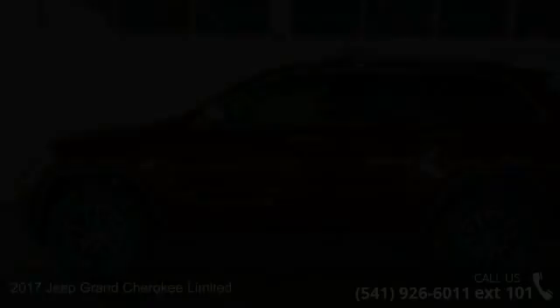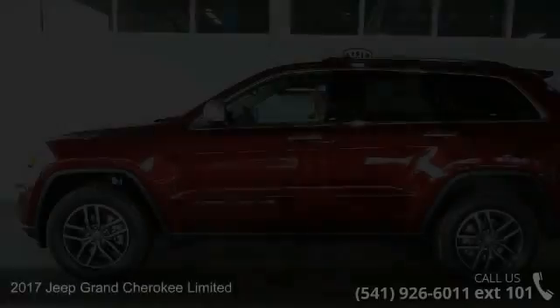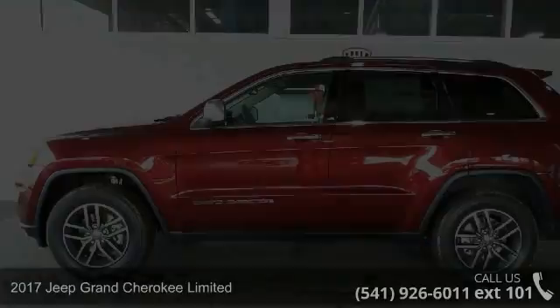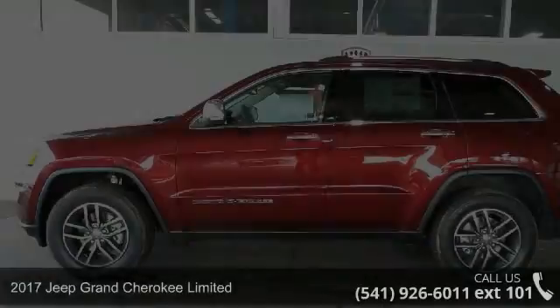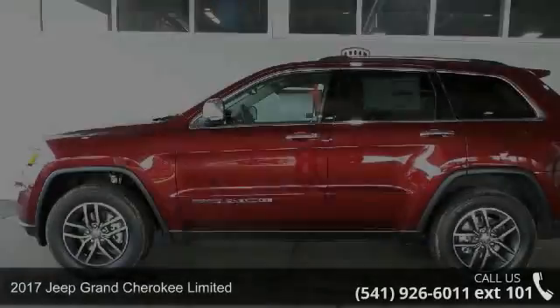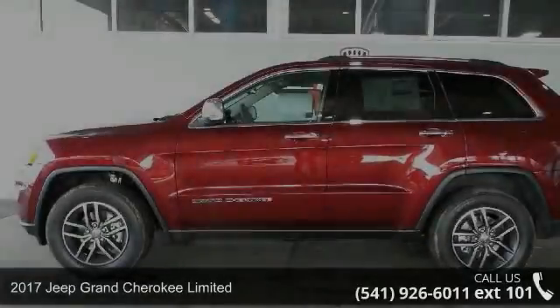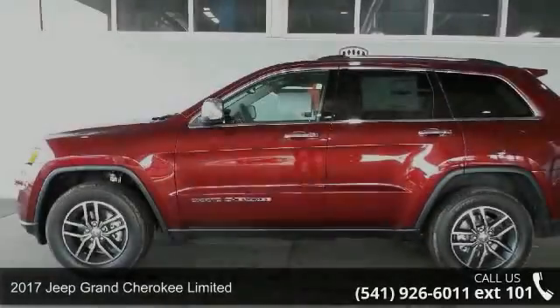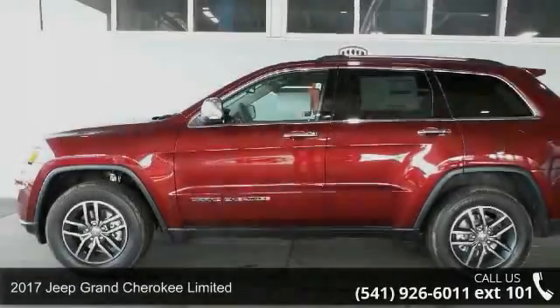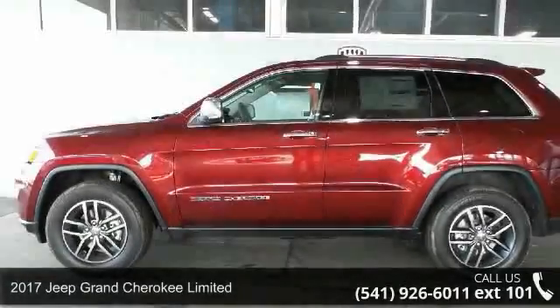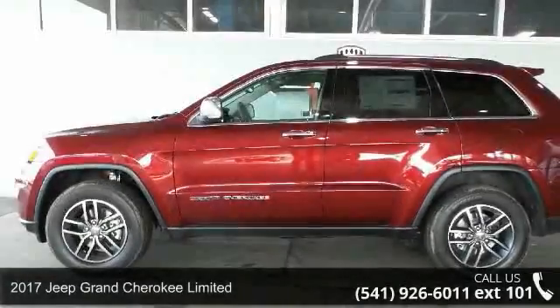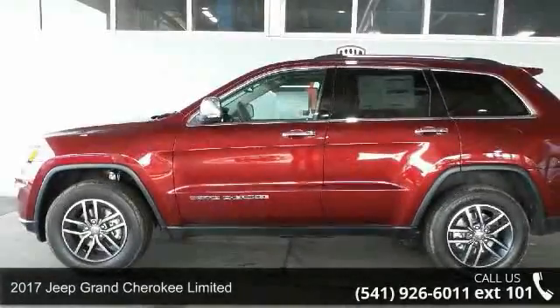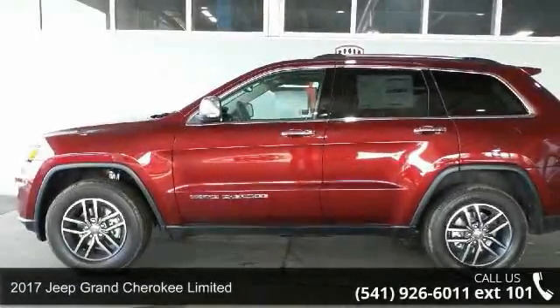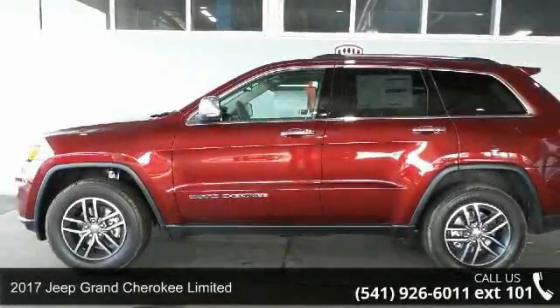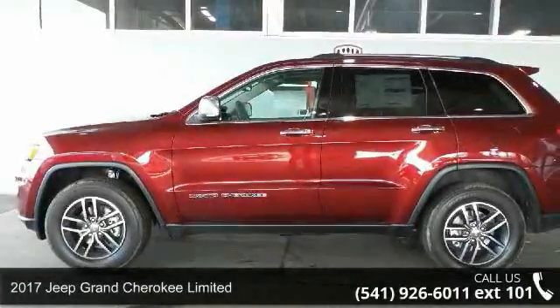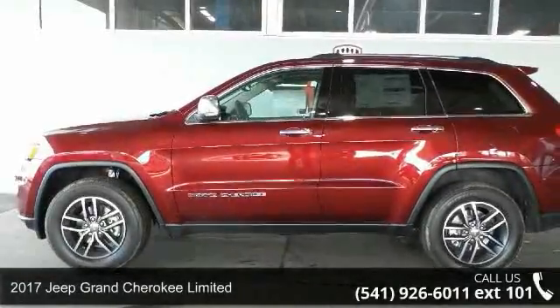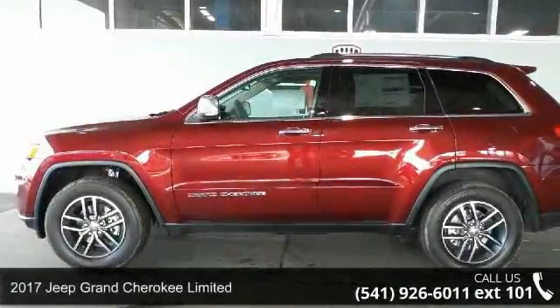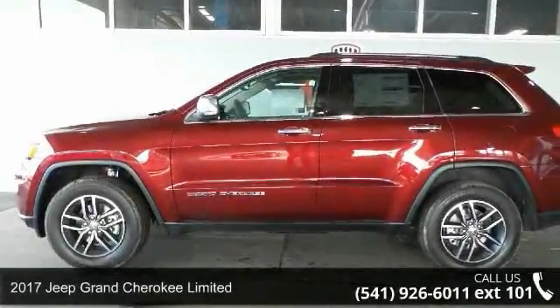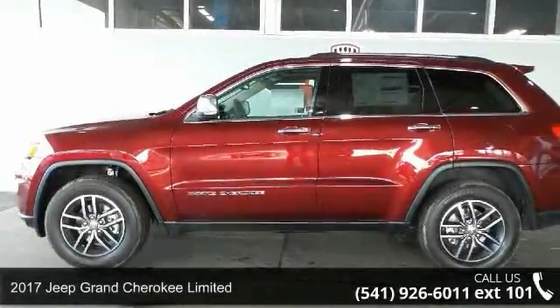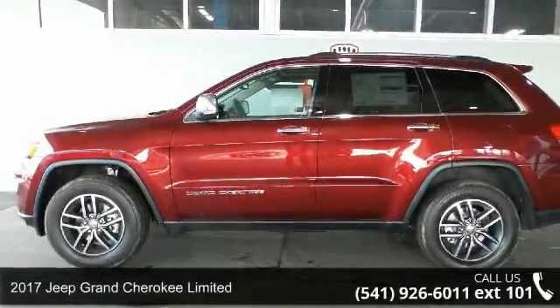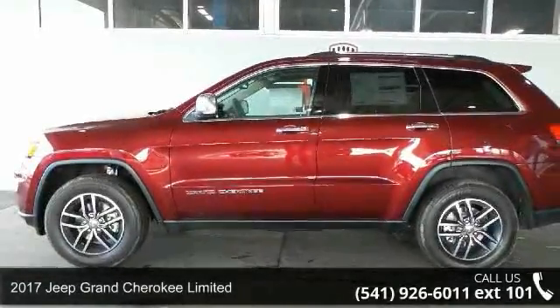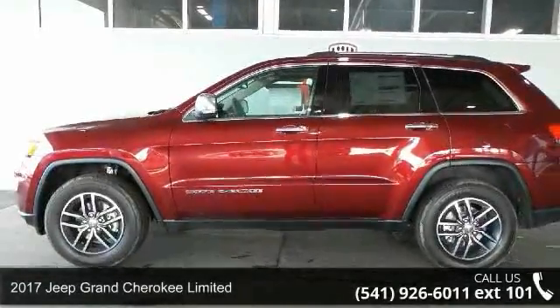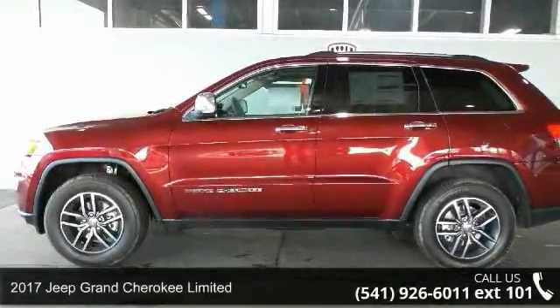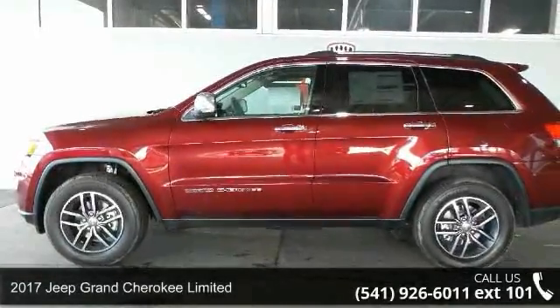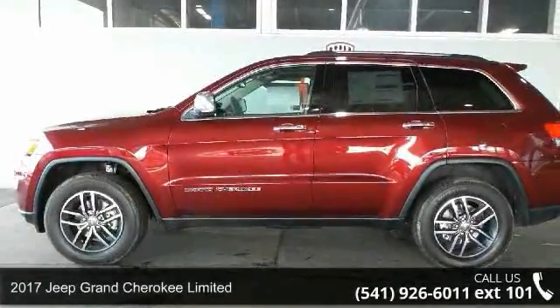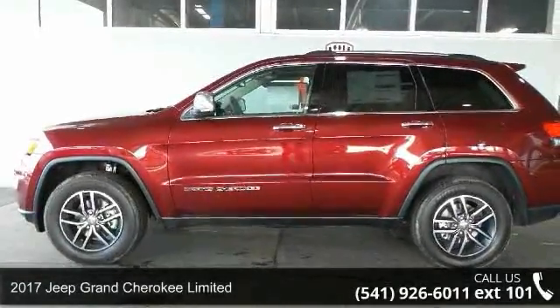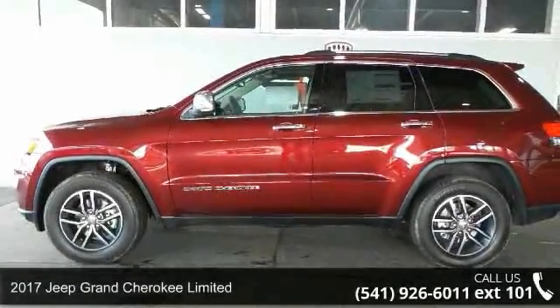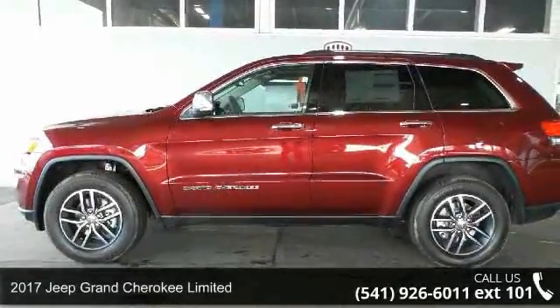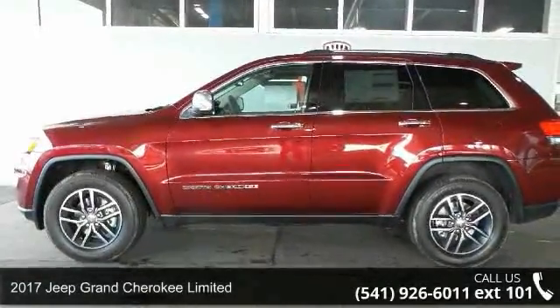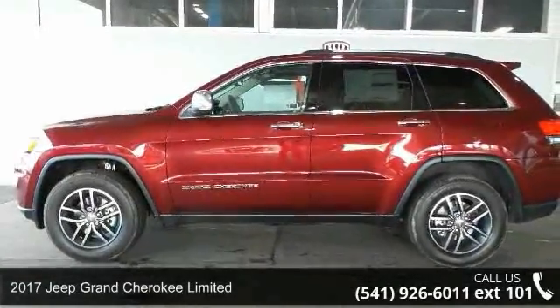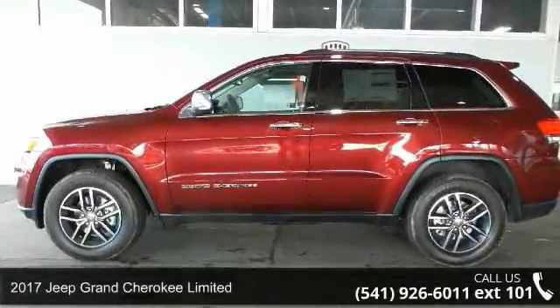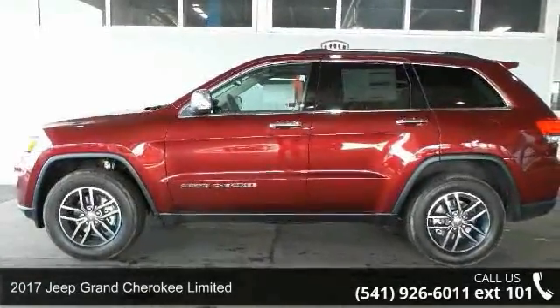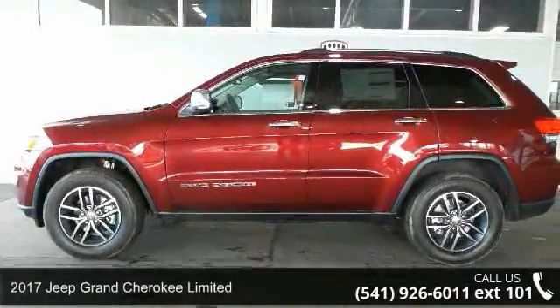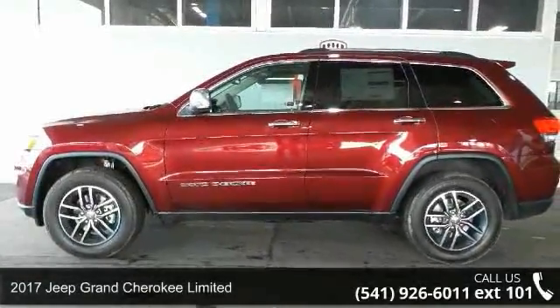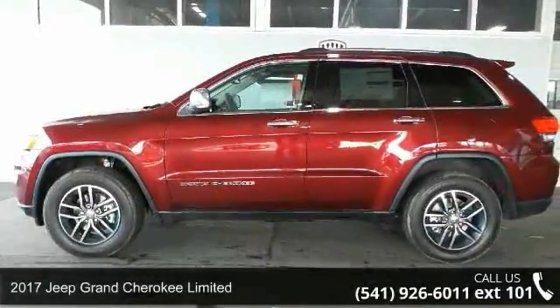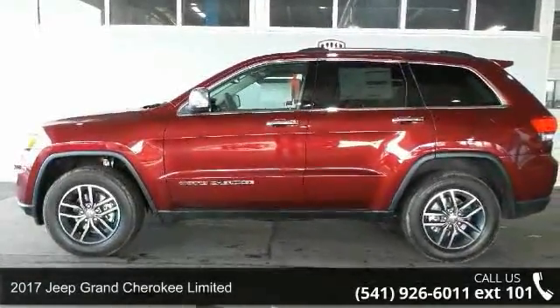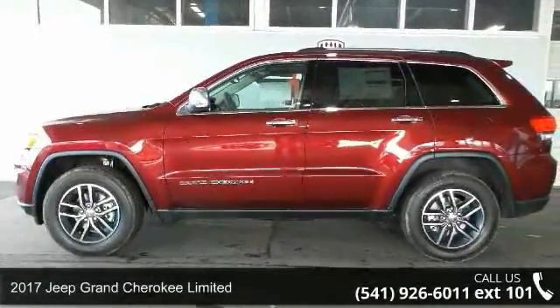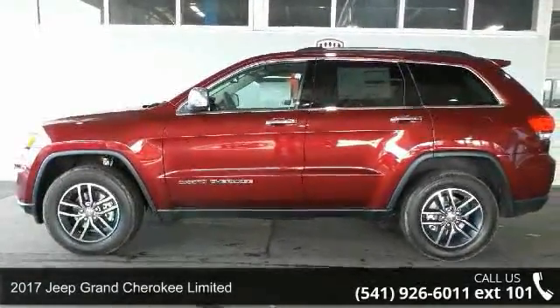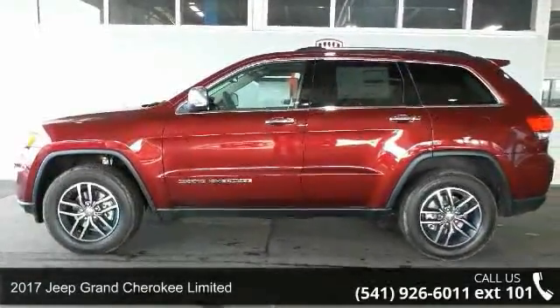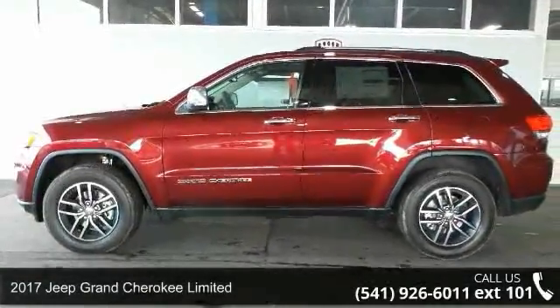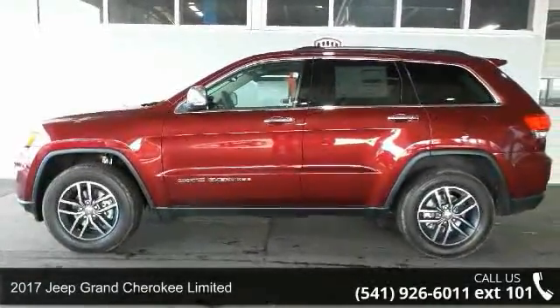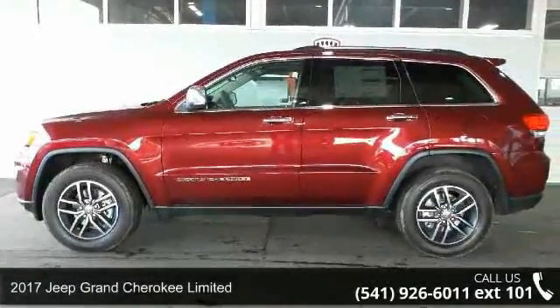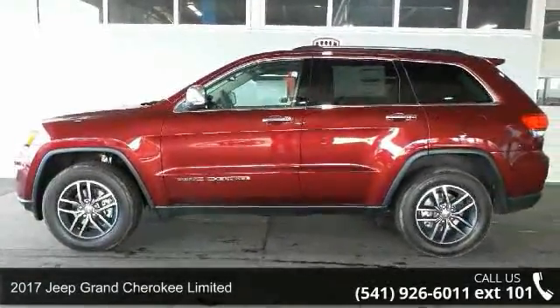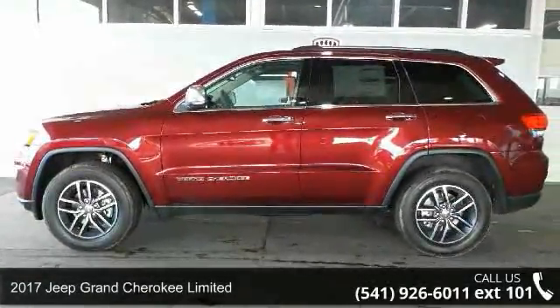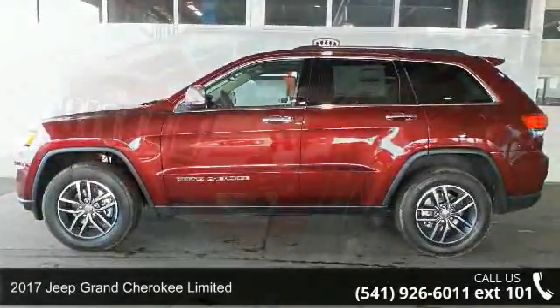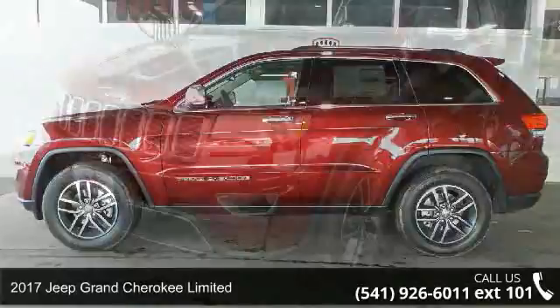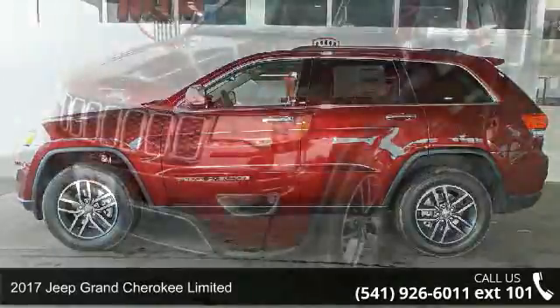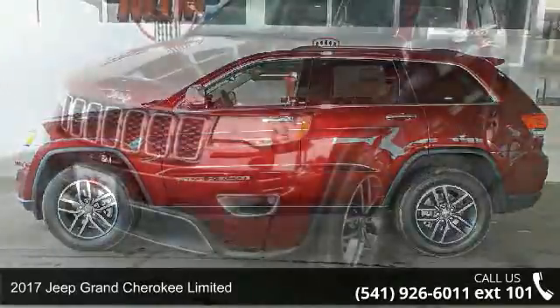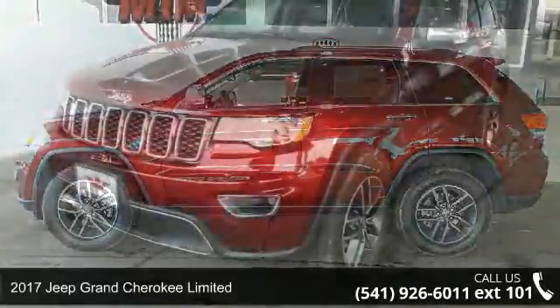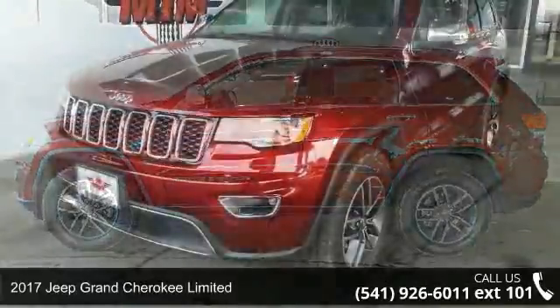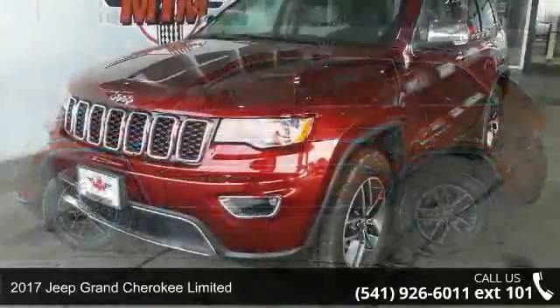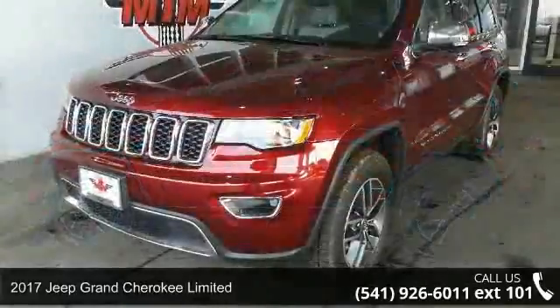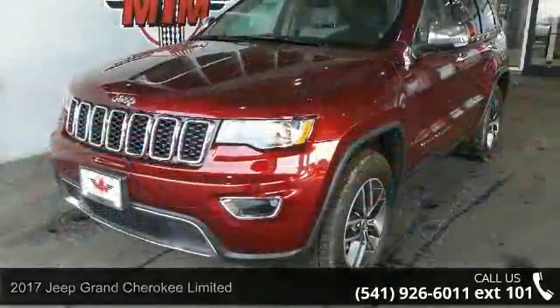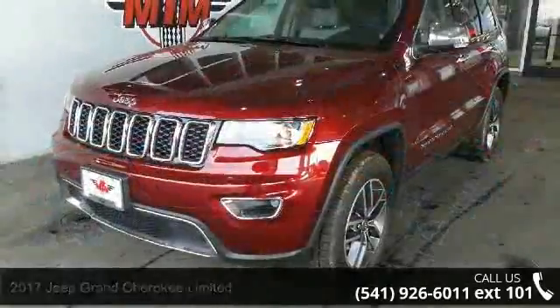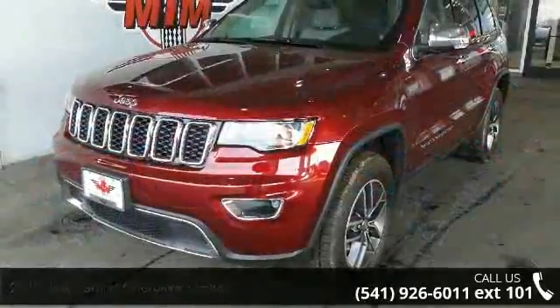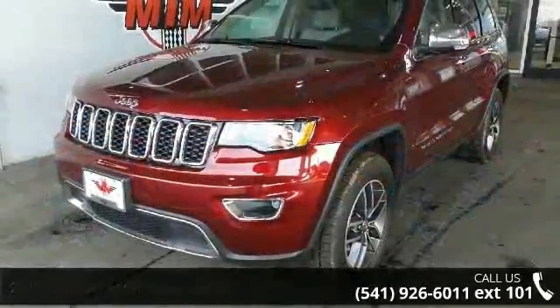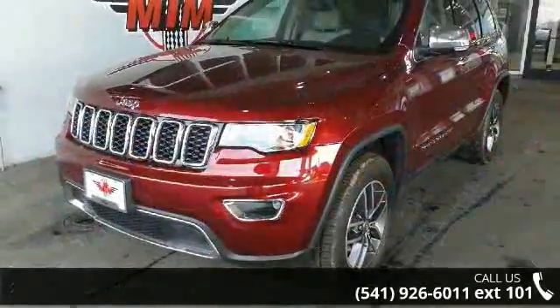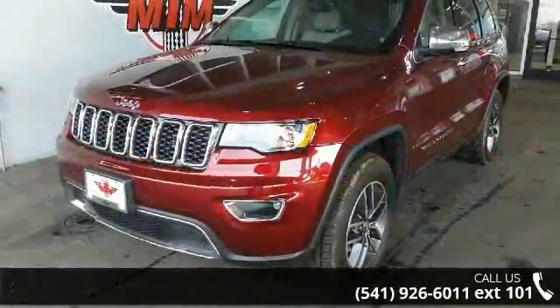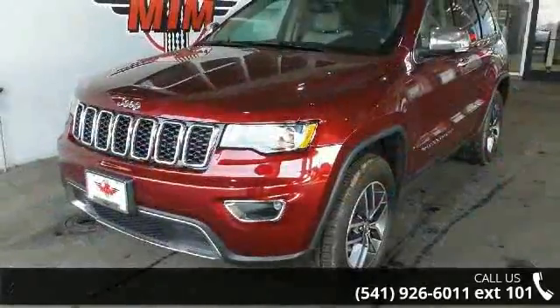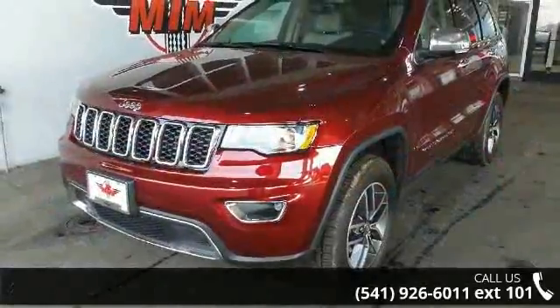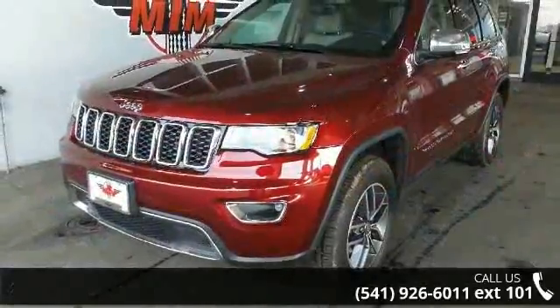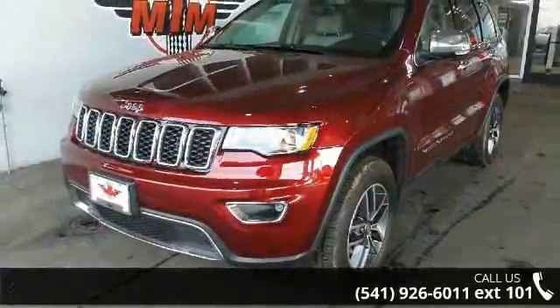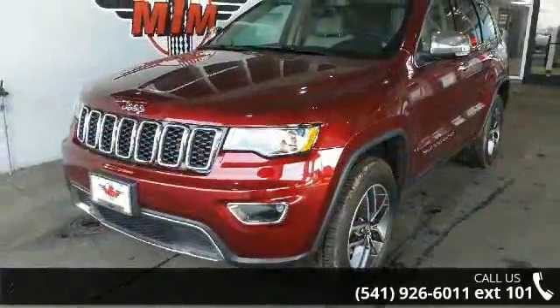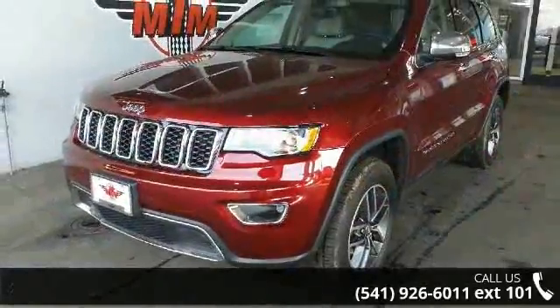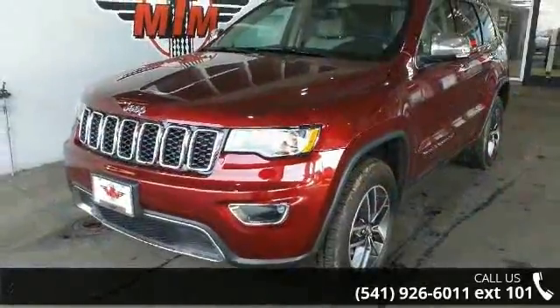Check out this 2017 Jeep Grand Cherokee Limited. If you are looking for a first-rate auto, this one could be yours today.